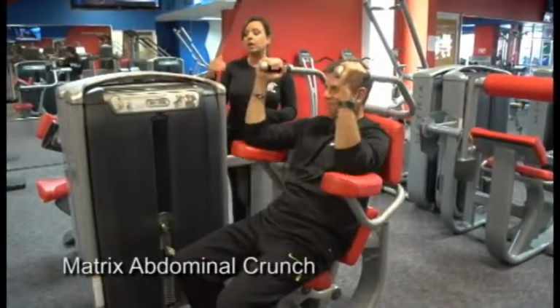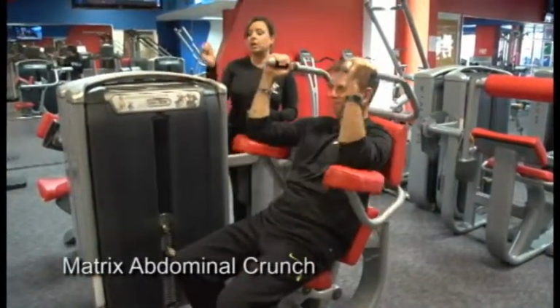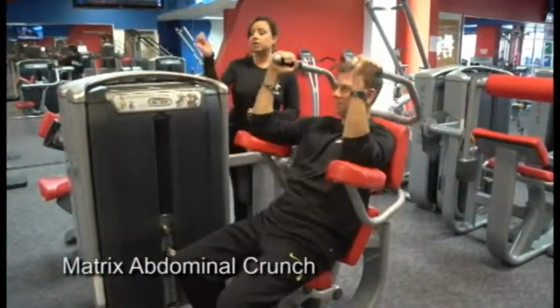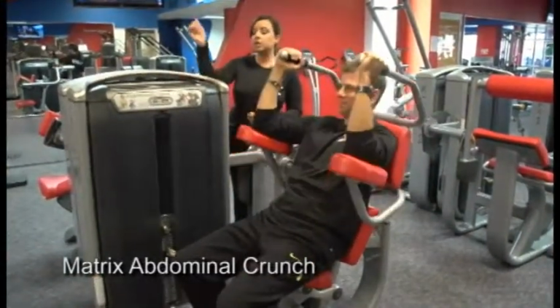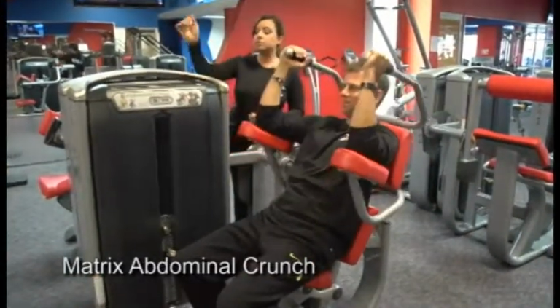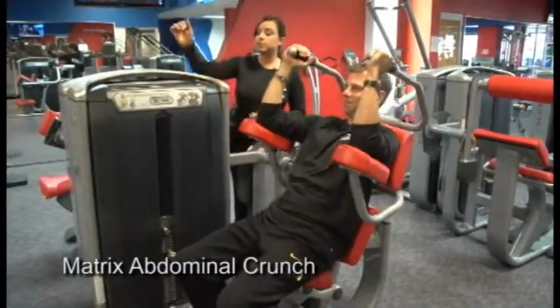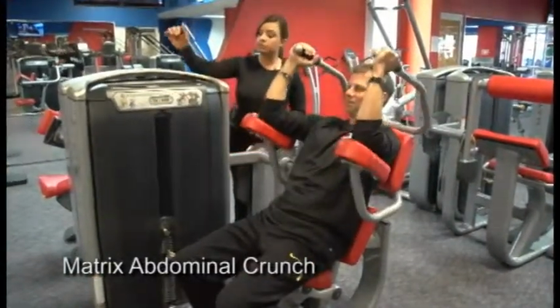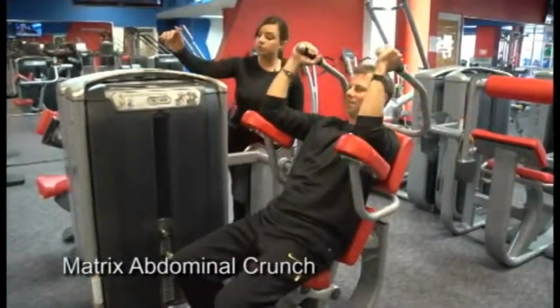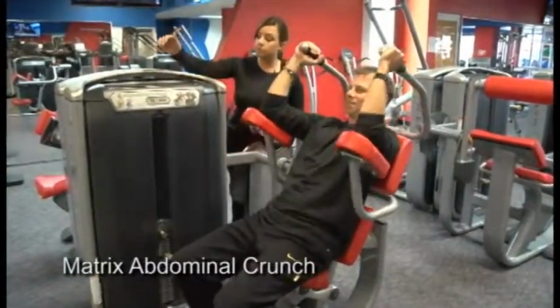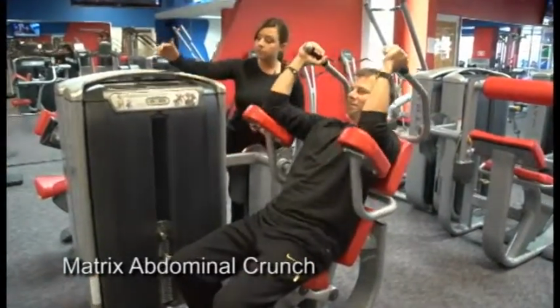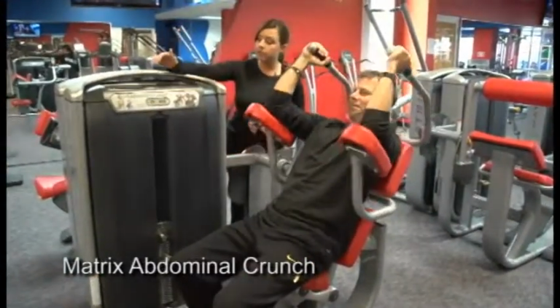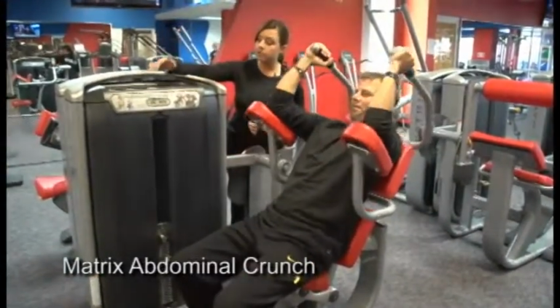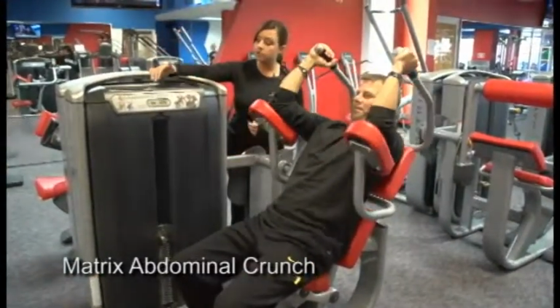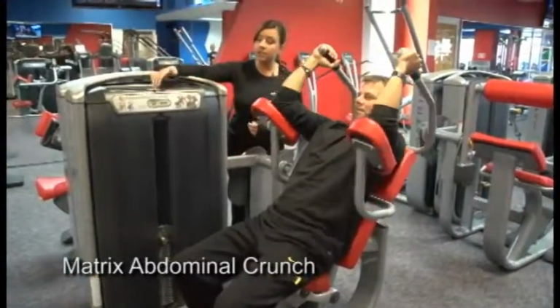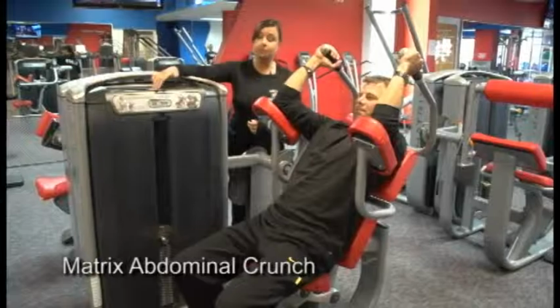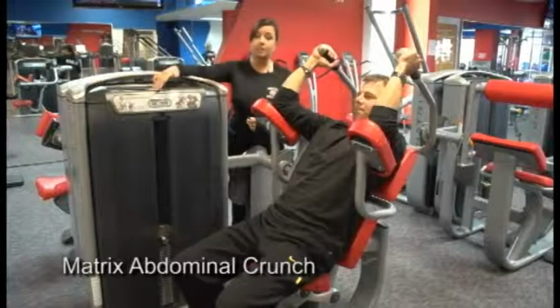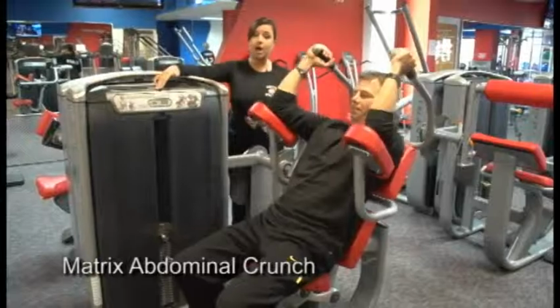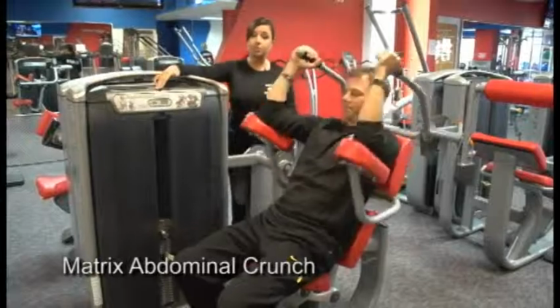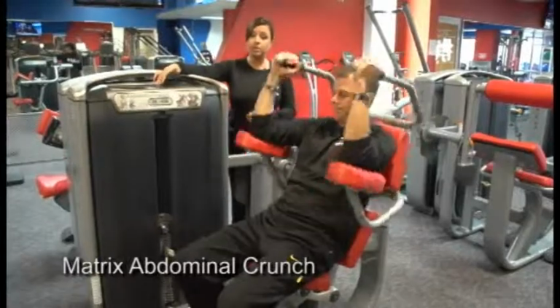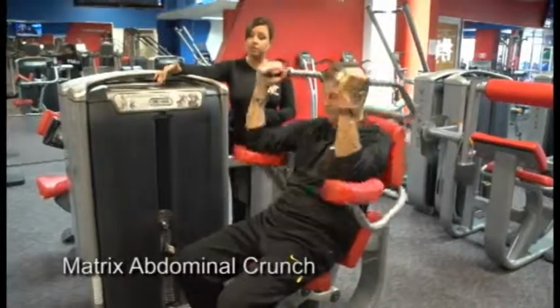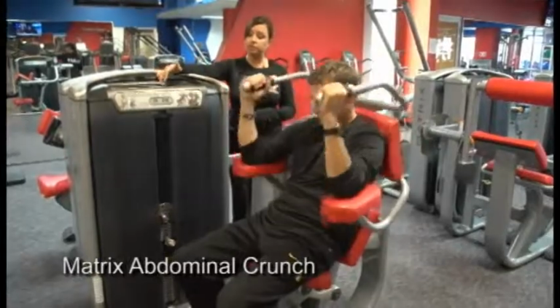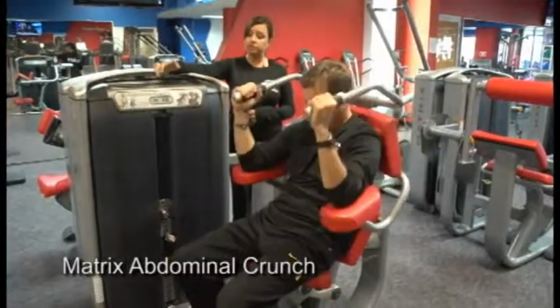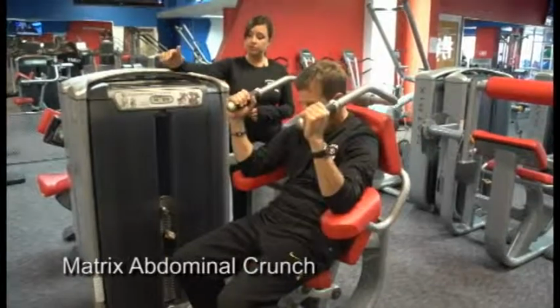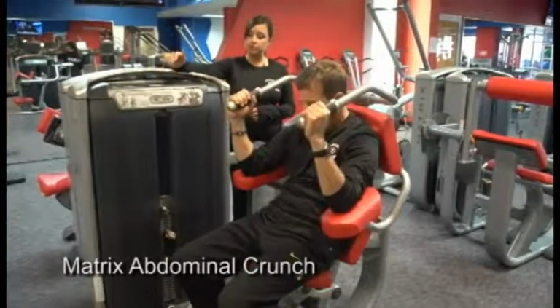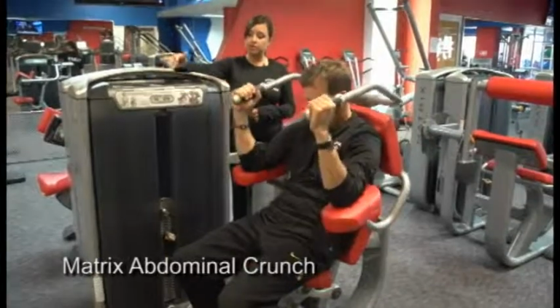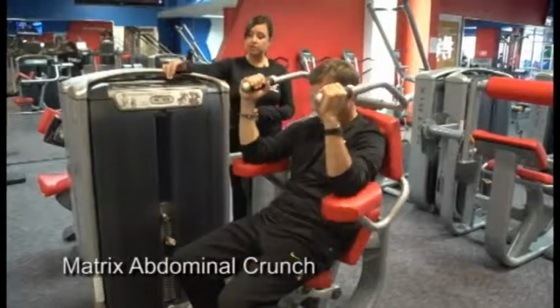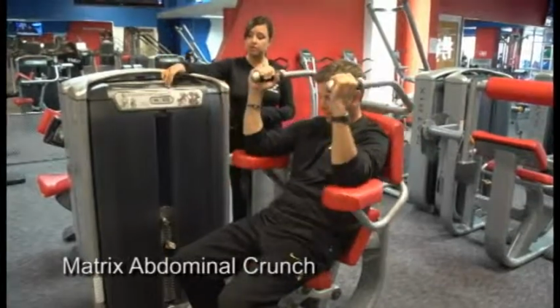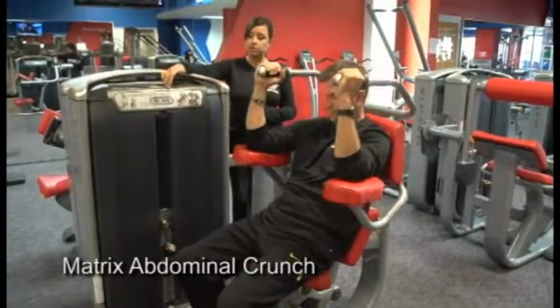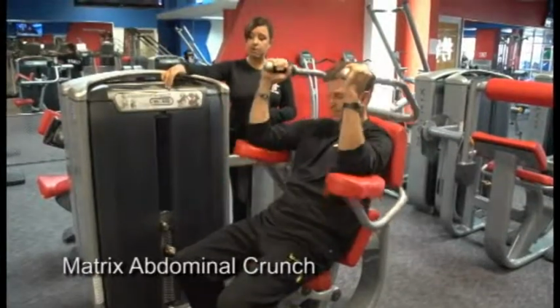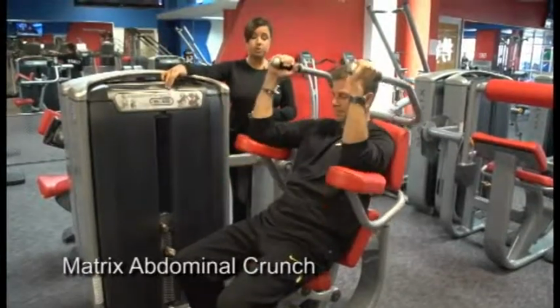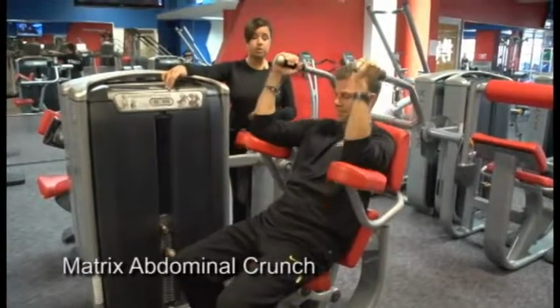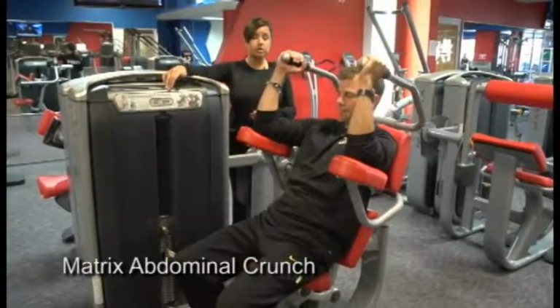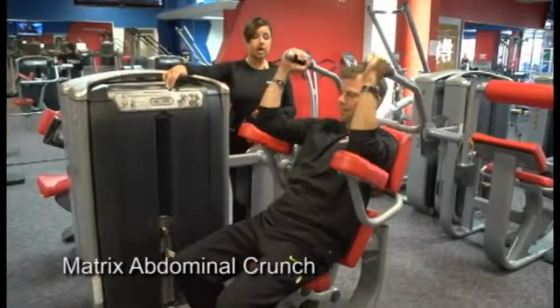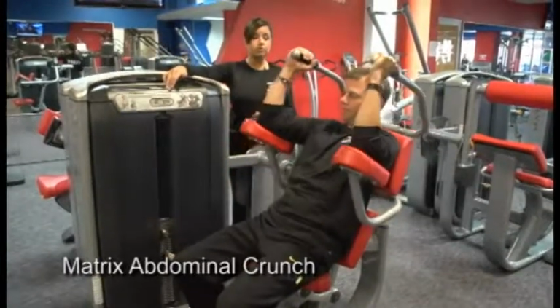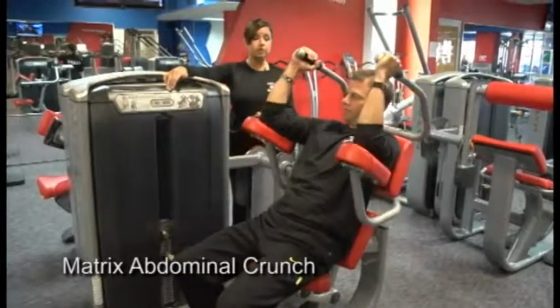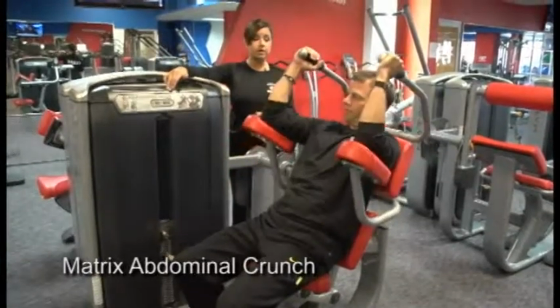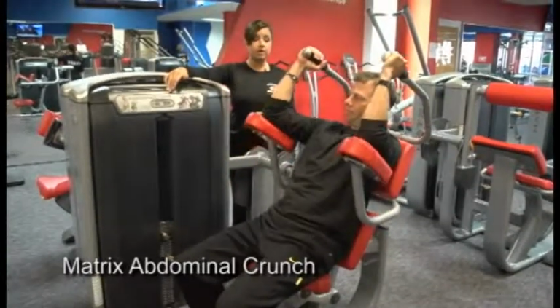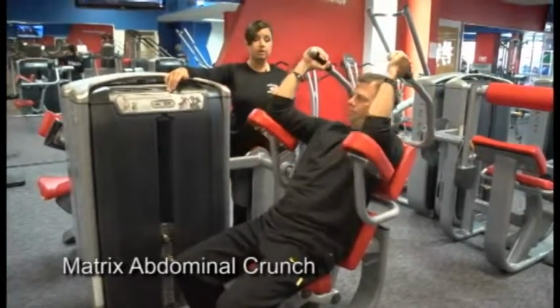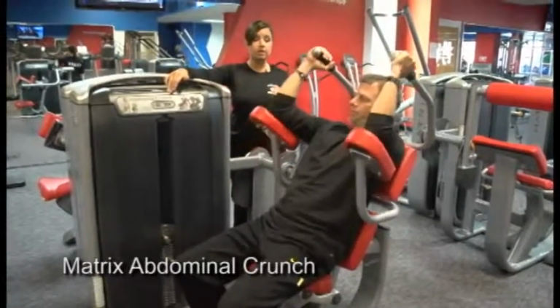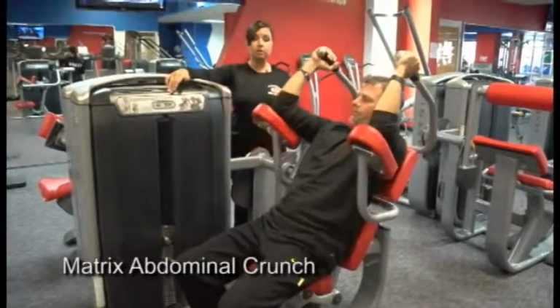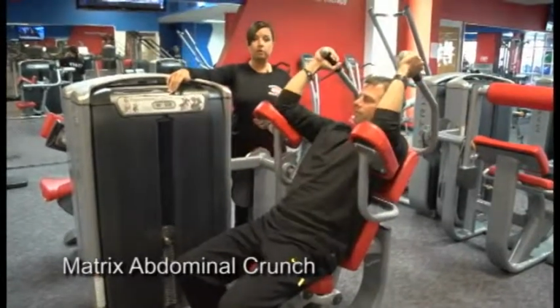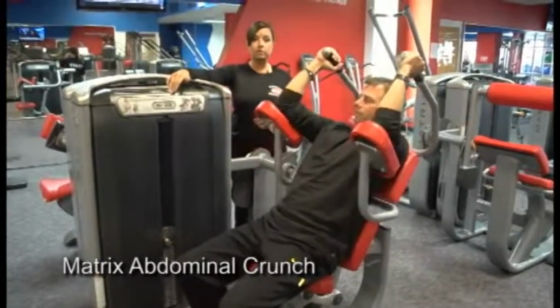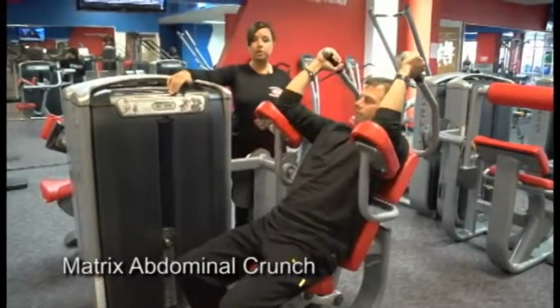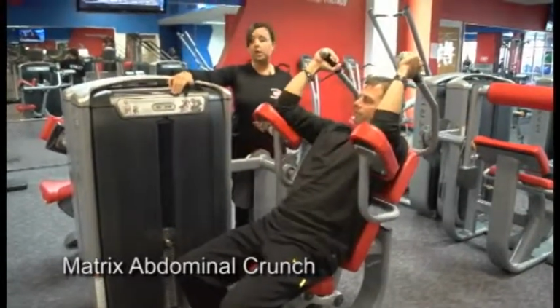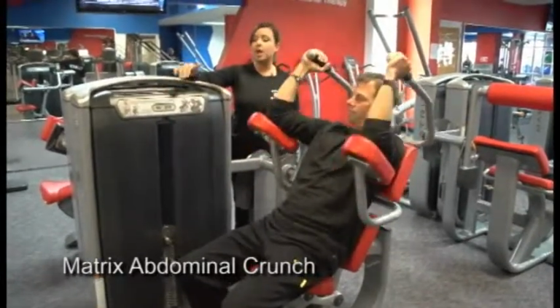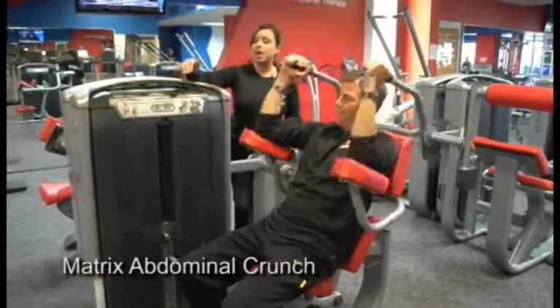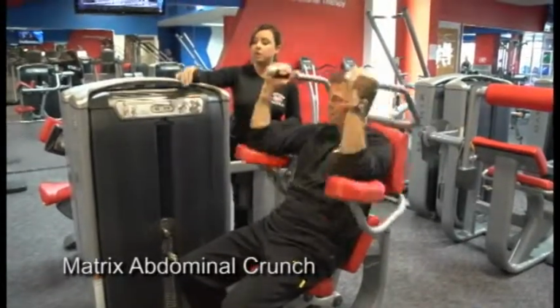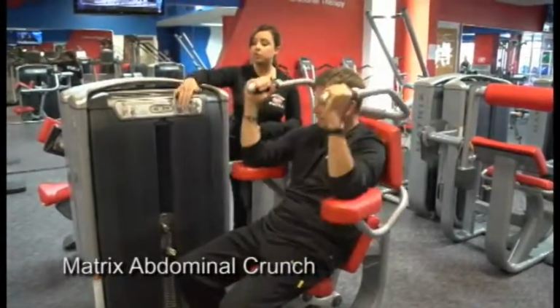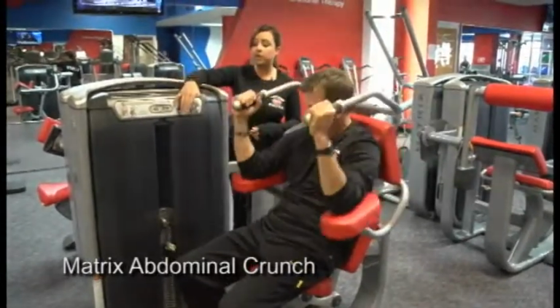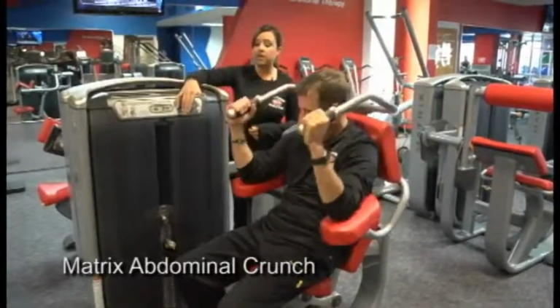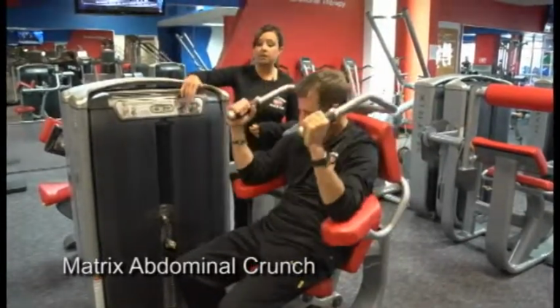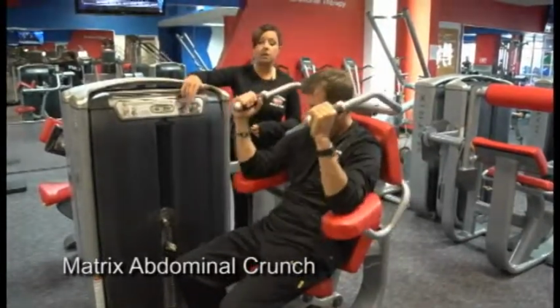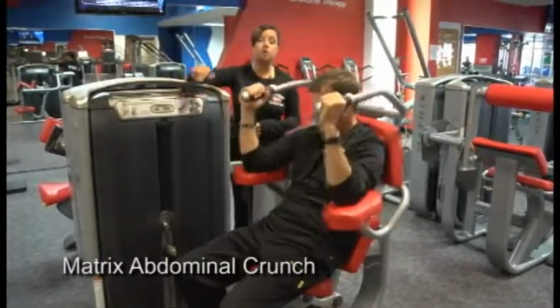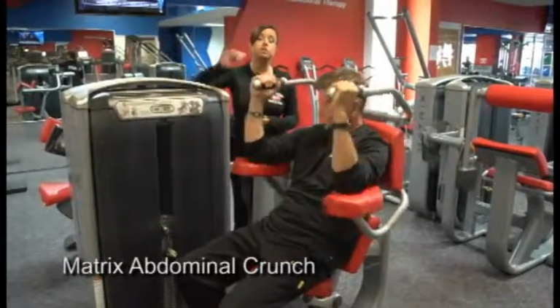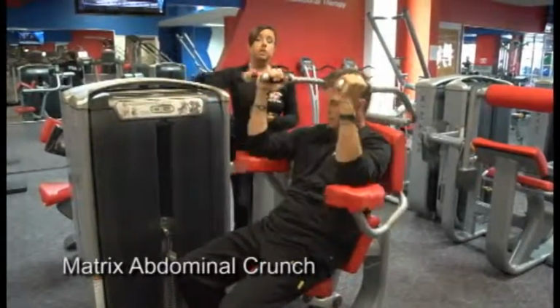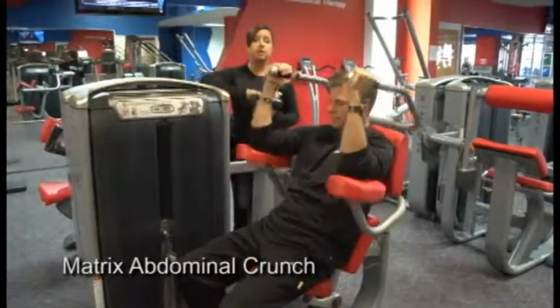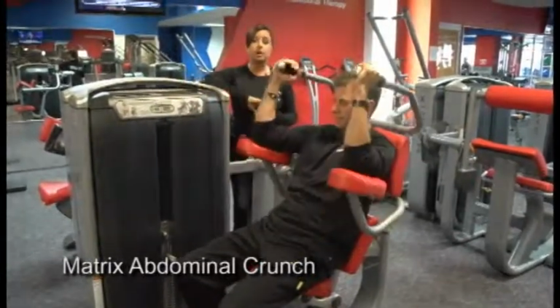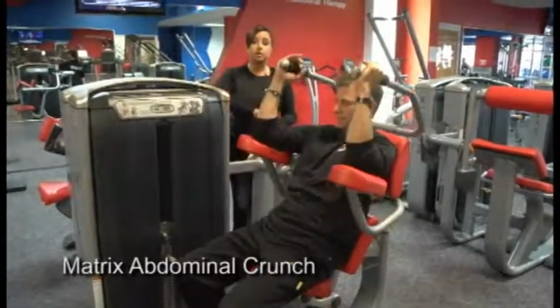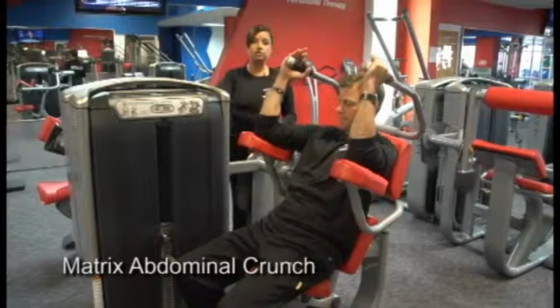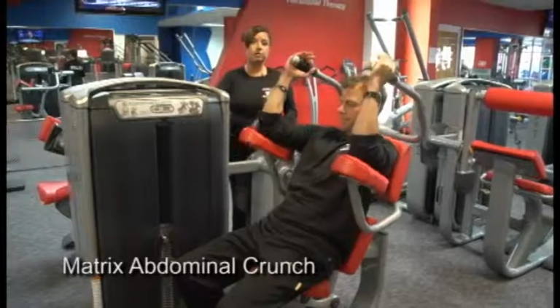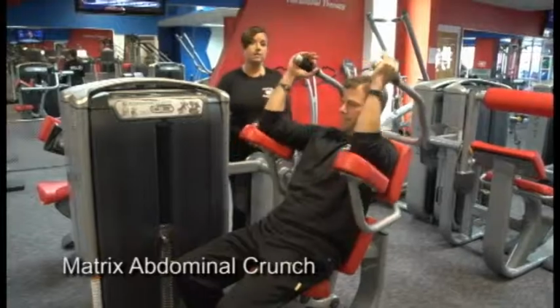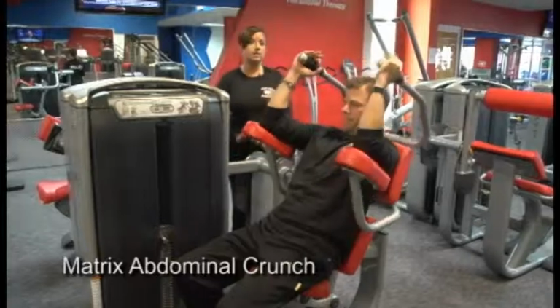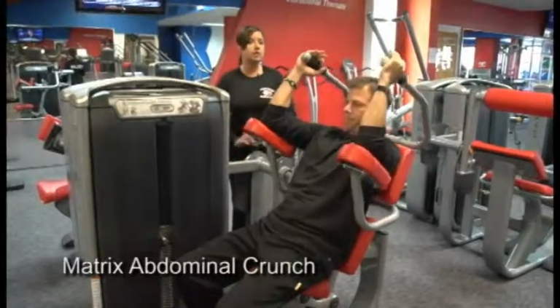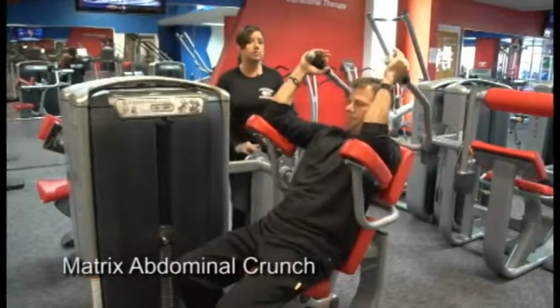Each piece of equipment actually counts how many reps you've done as well as how much time you've been on the equipment. And the weight is all depending on your fitness level.